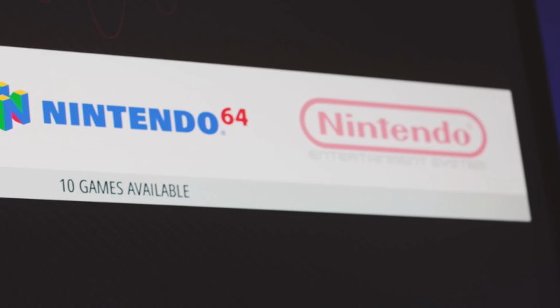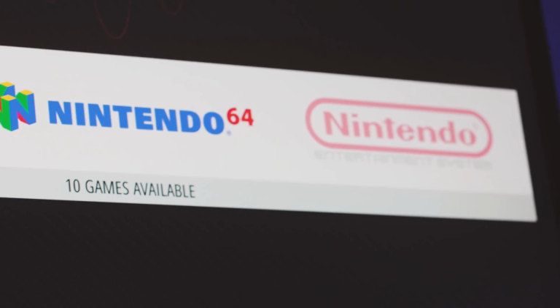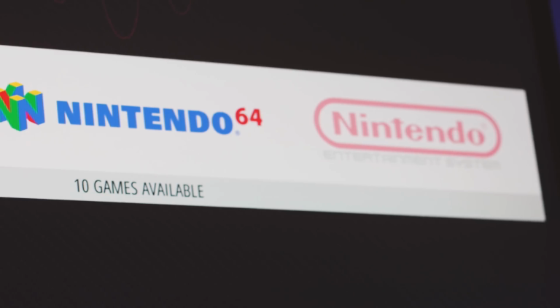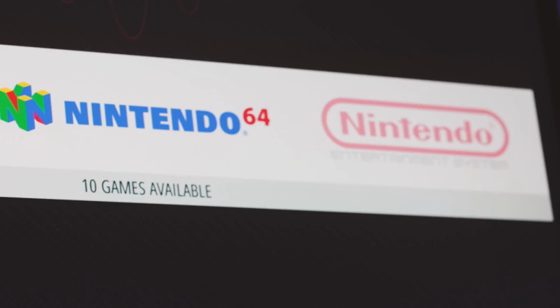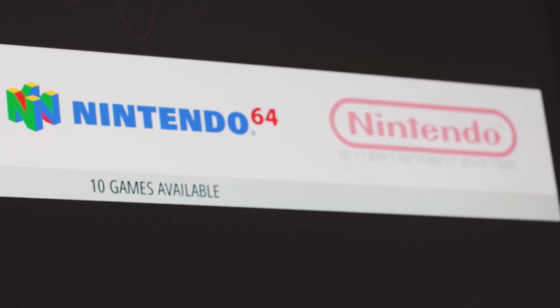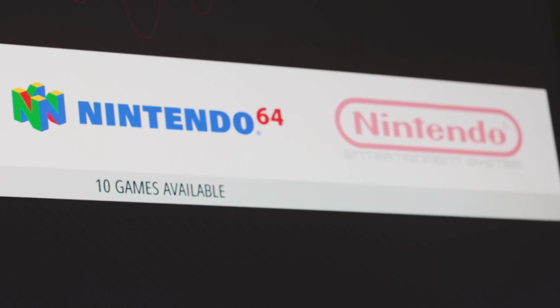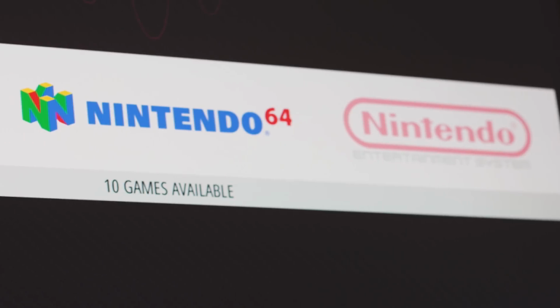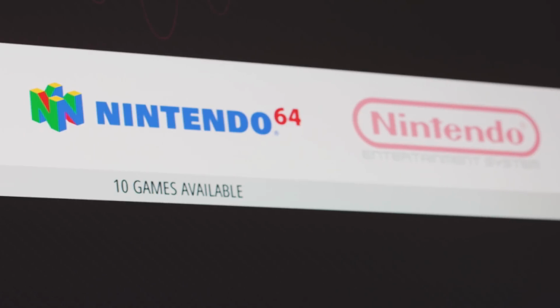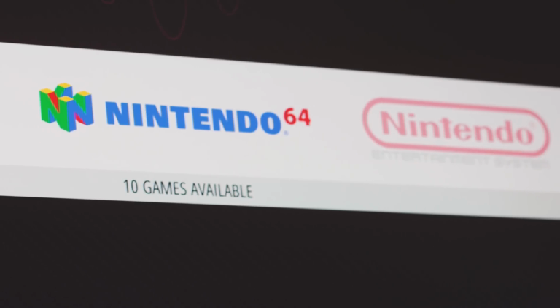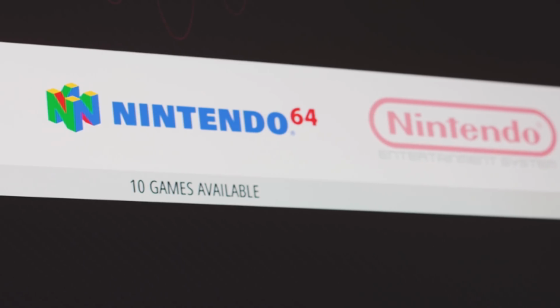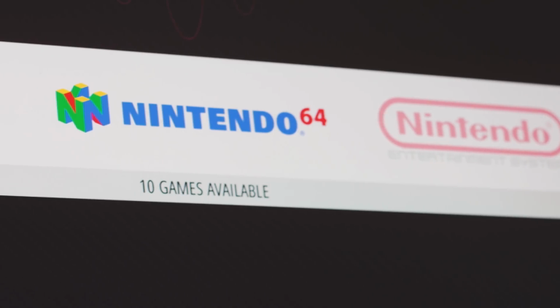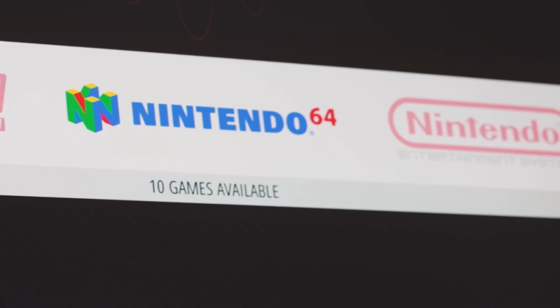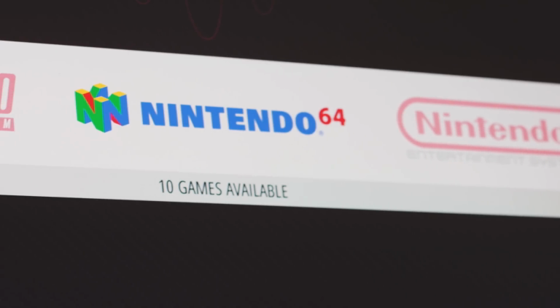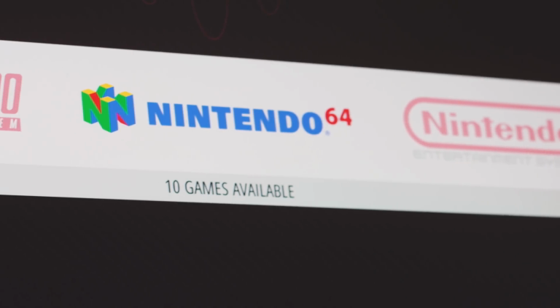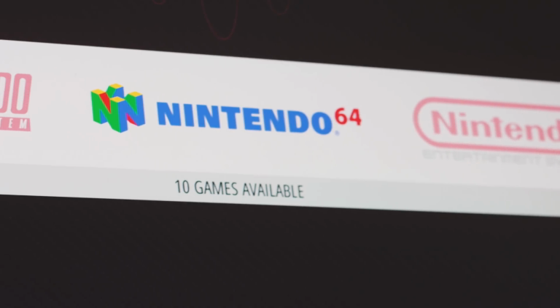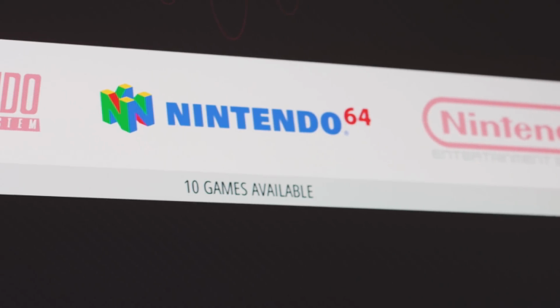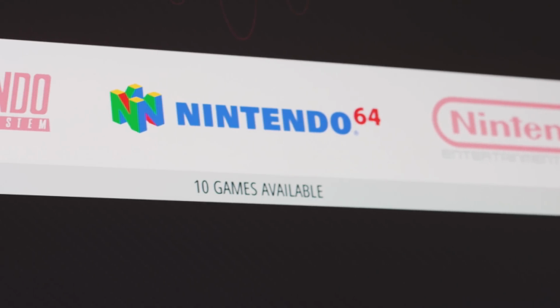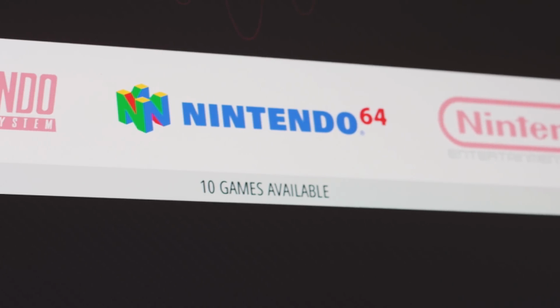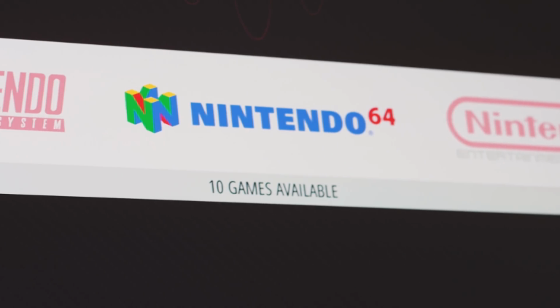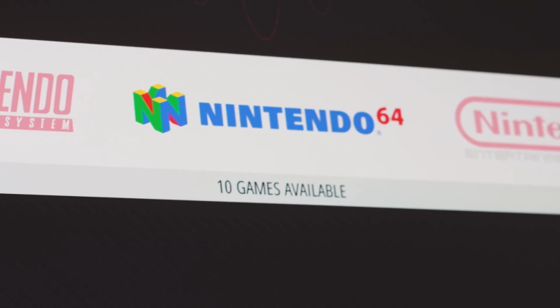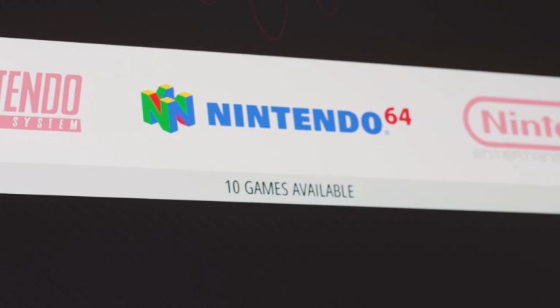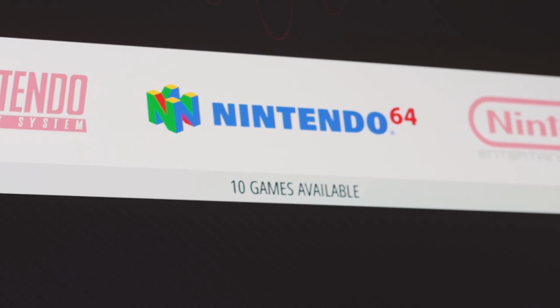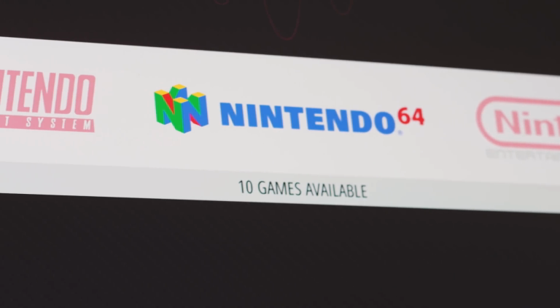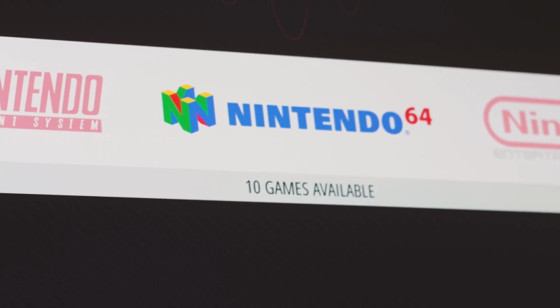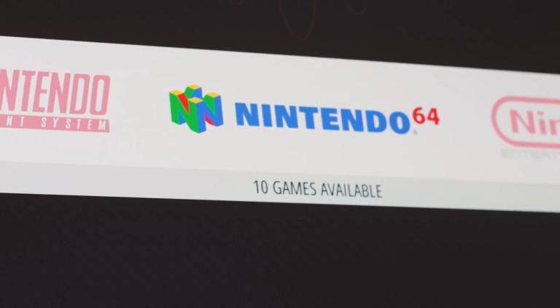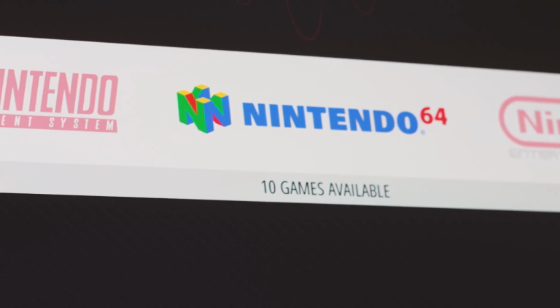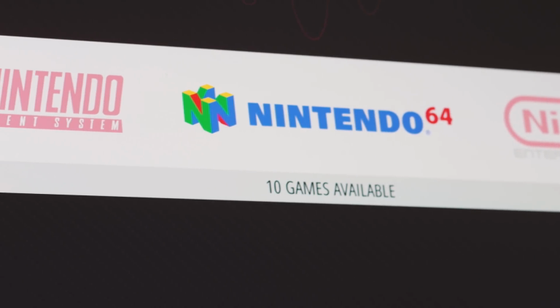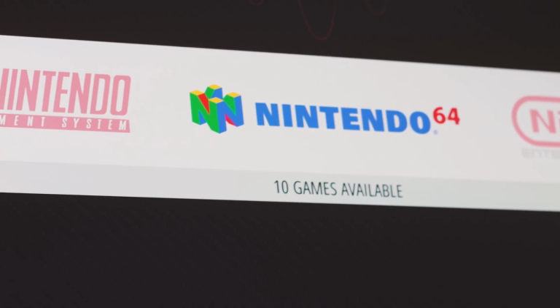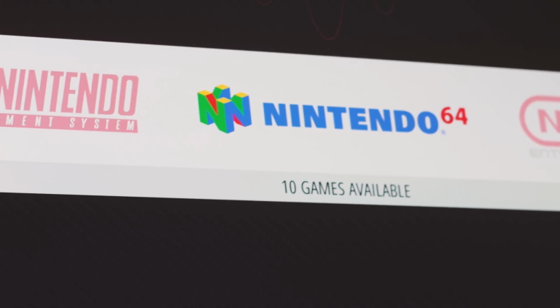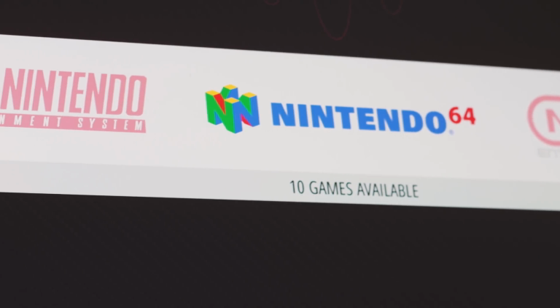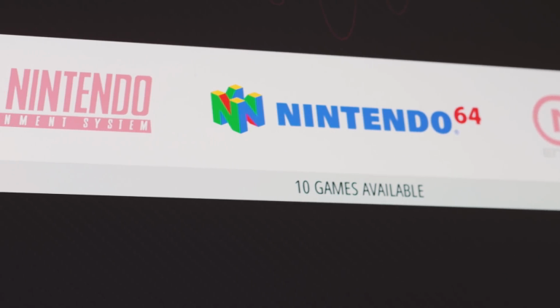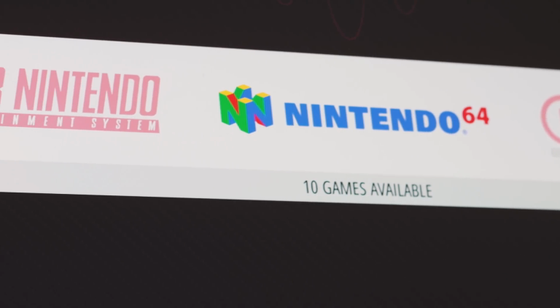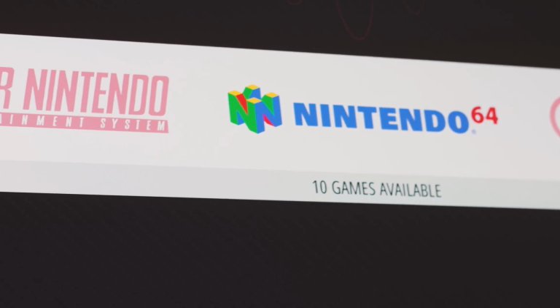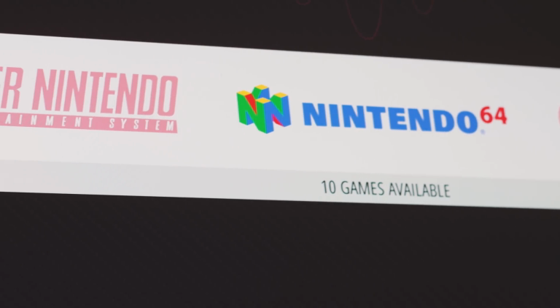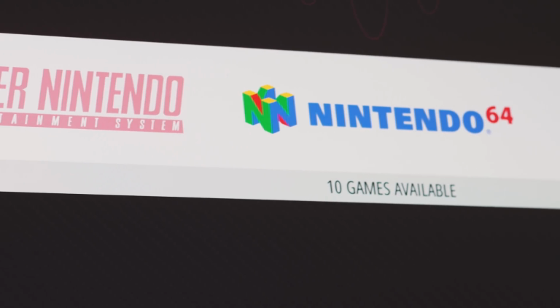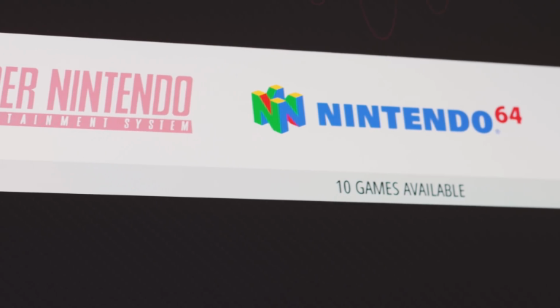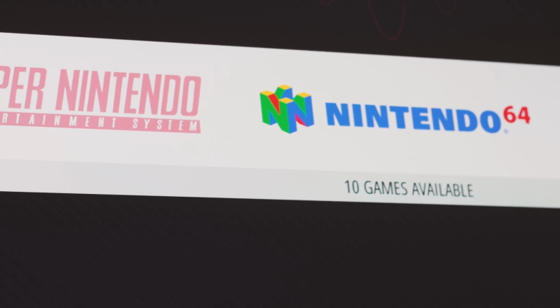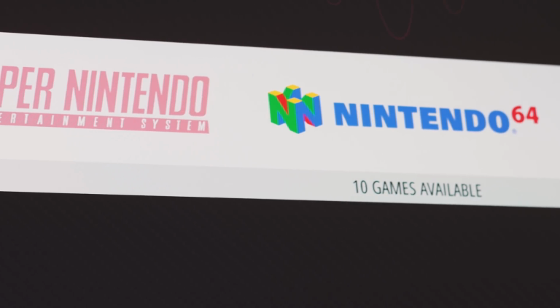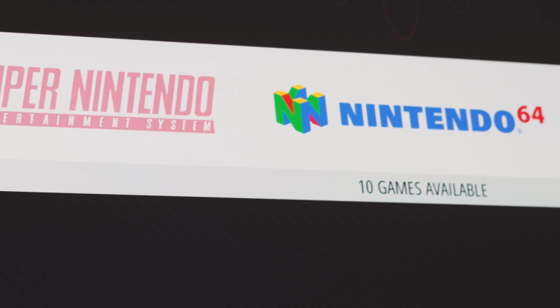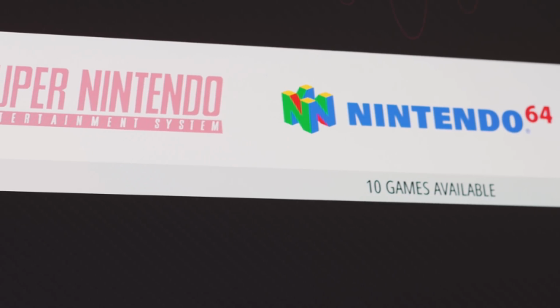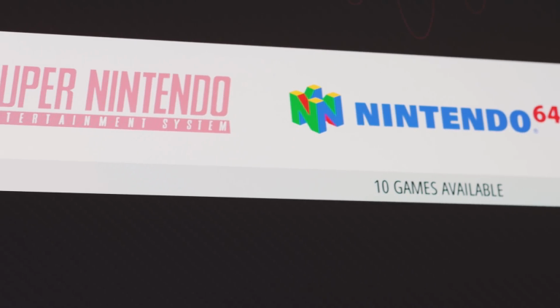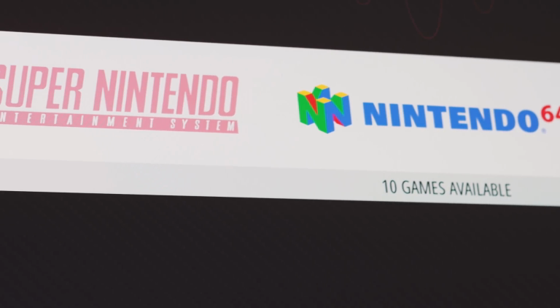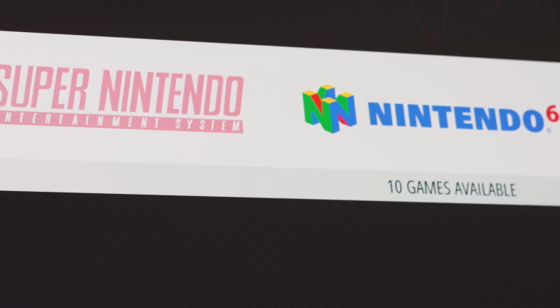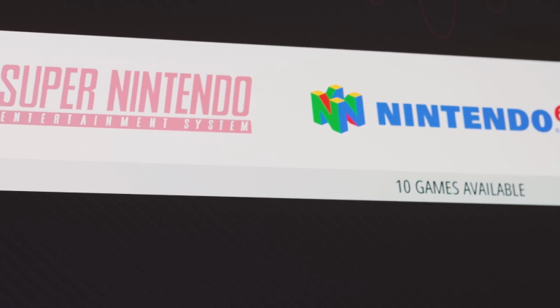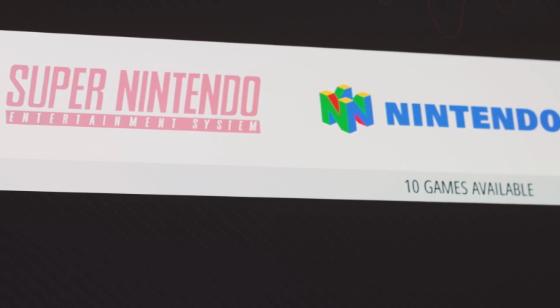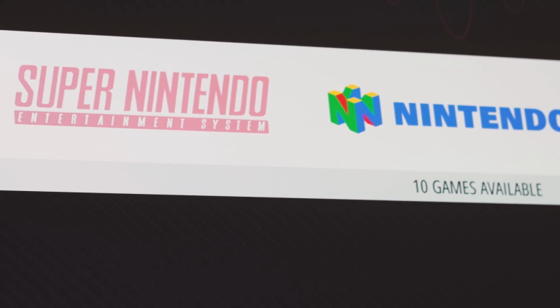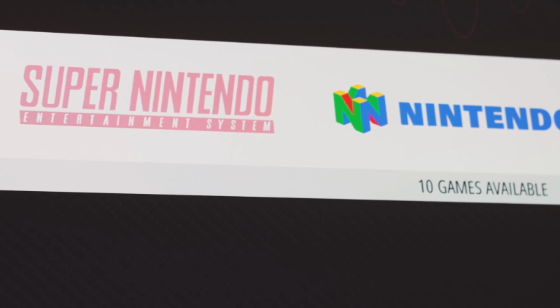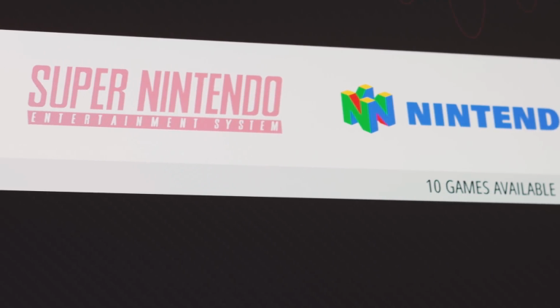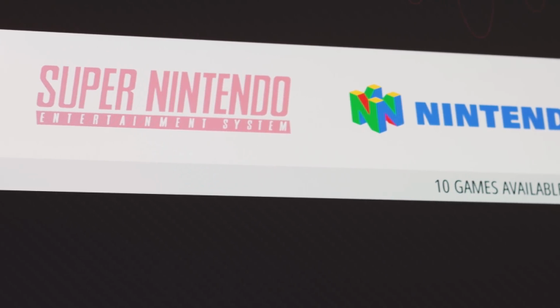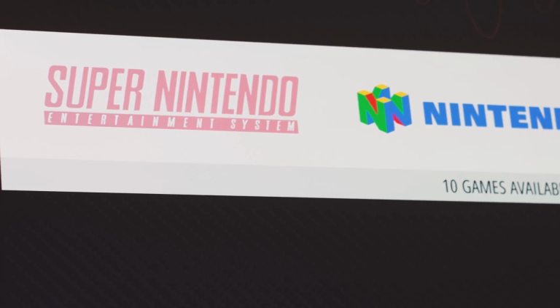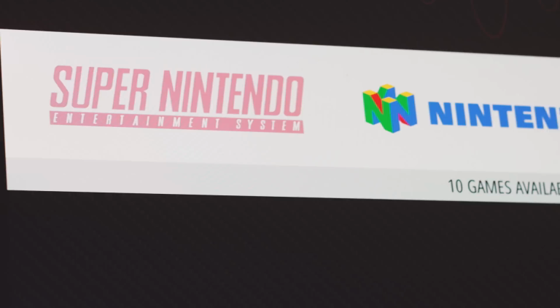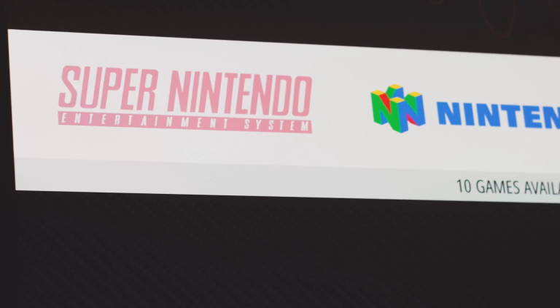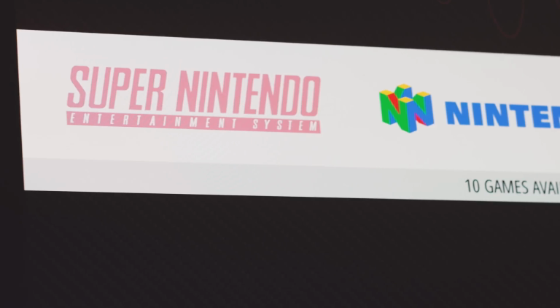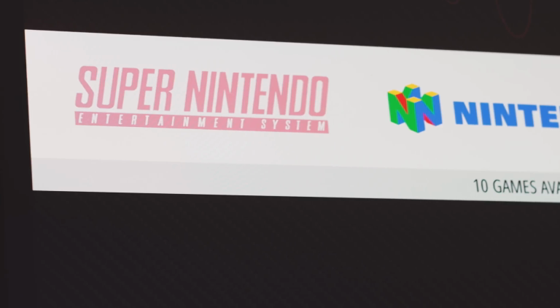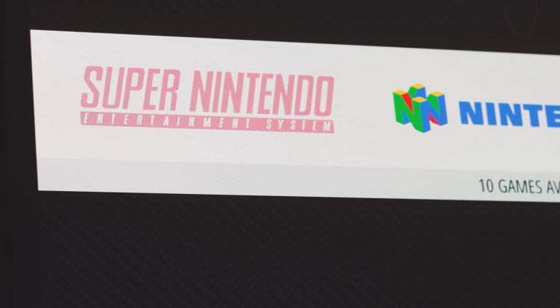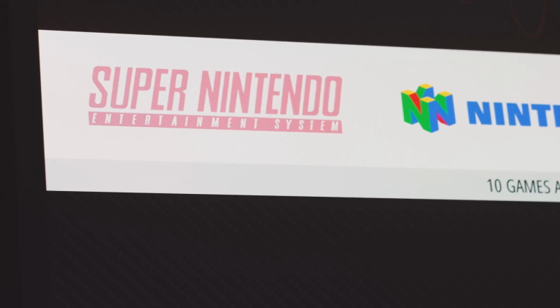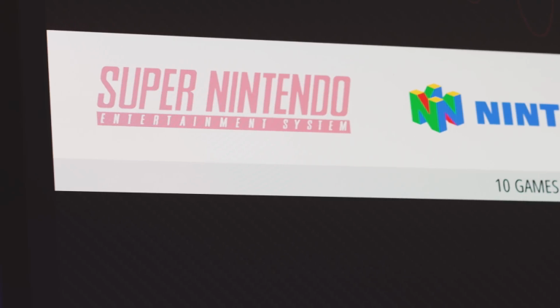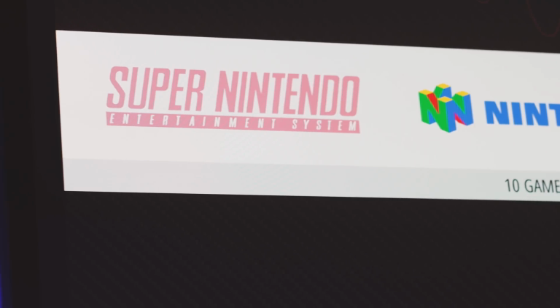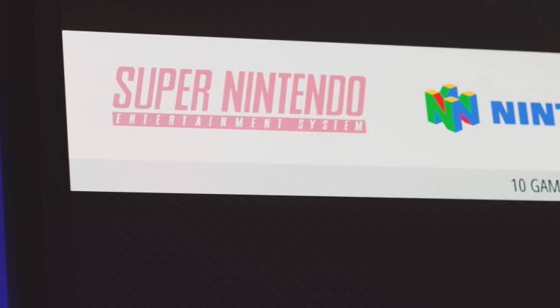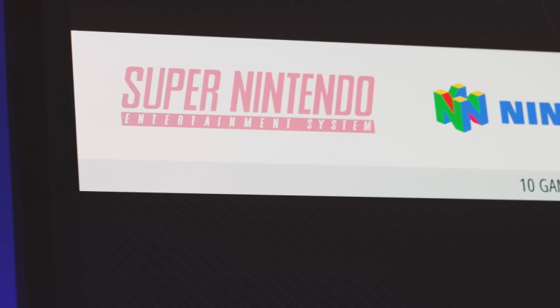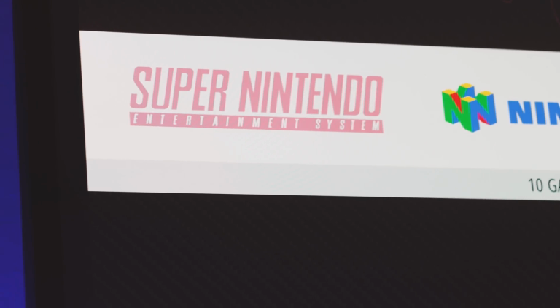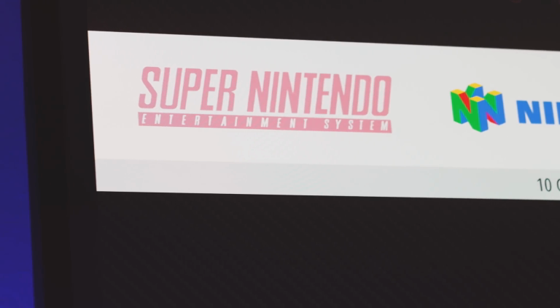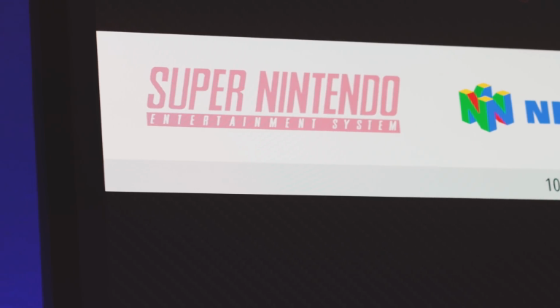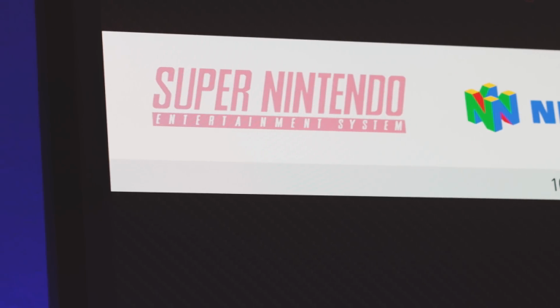Best of all, you can play games from more than just one Classic Nintendo system for less than the original RRP of one of these micro emulators.